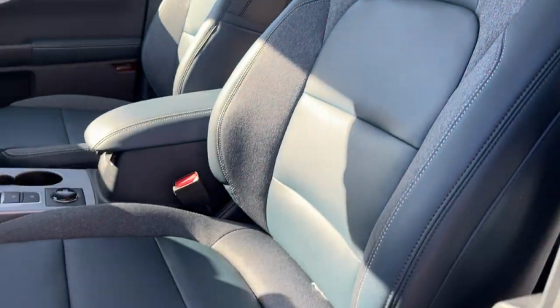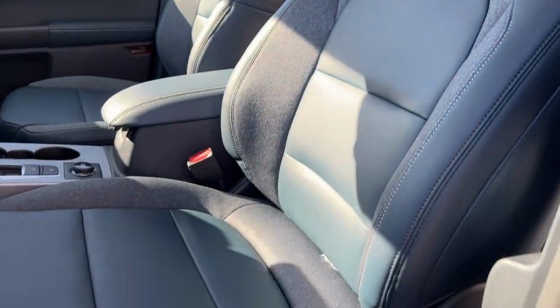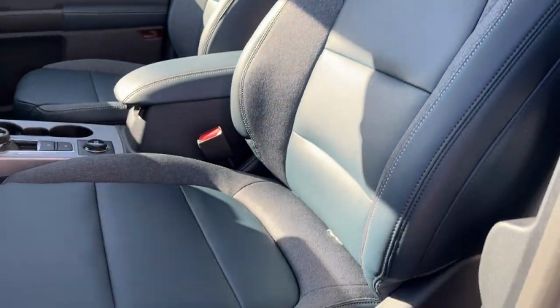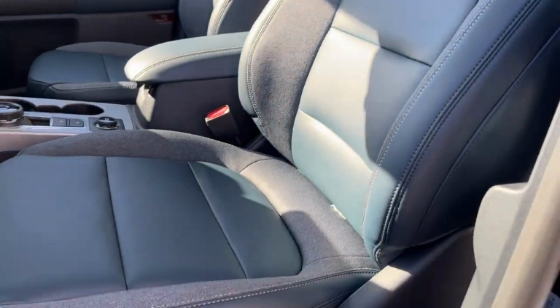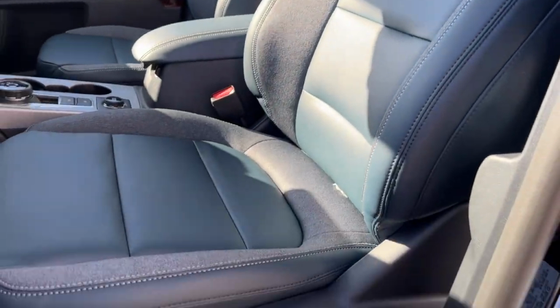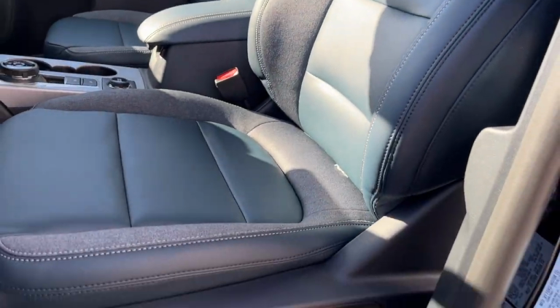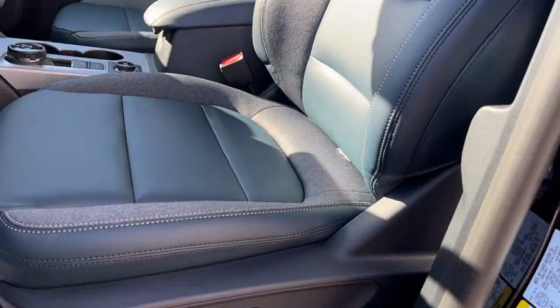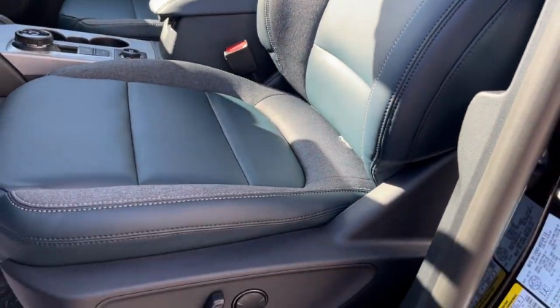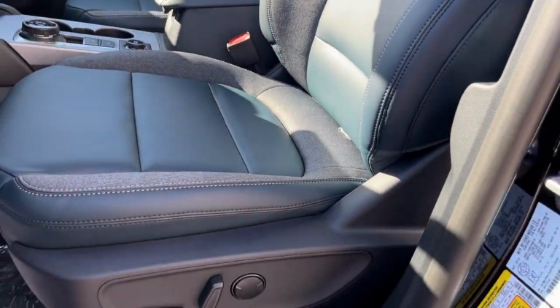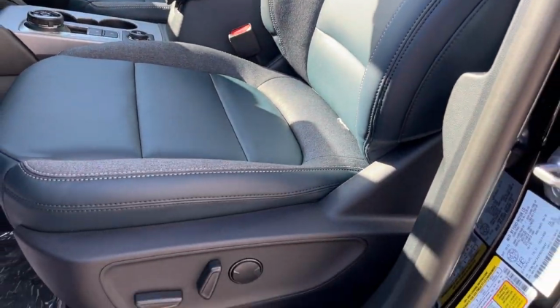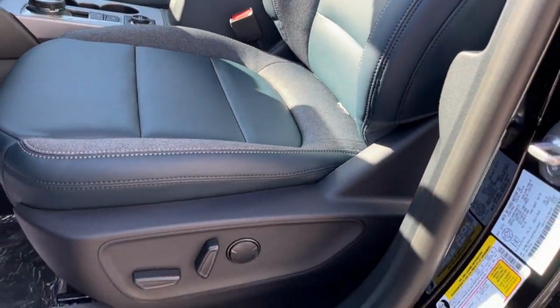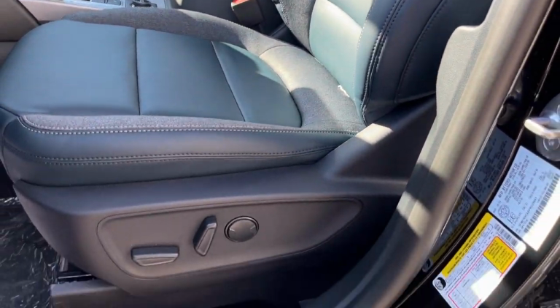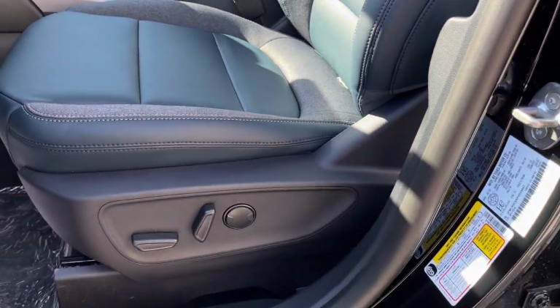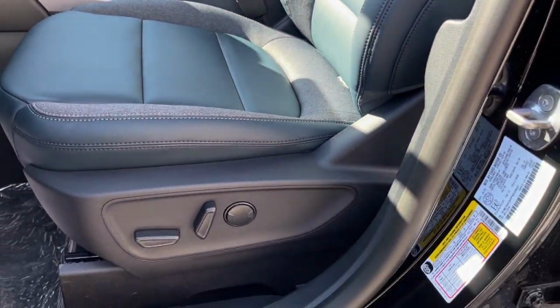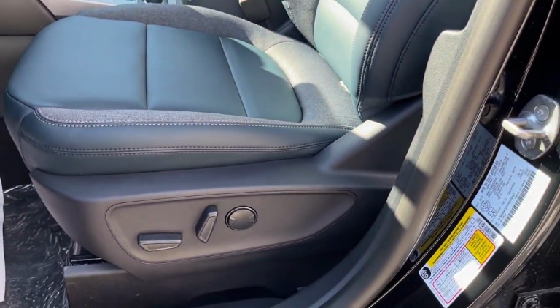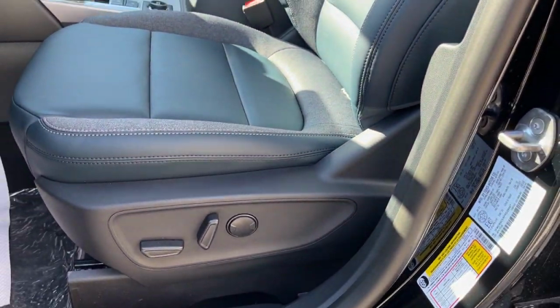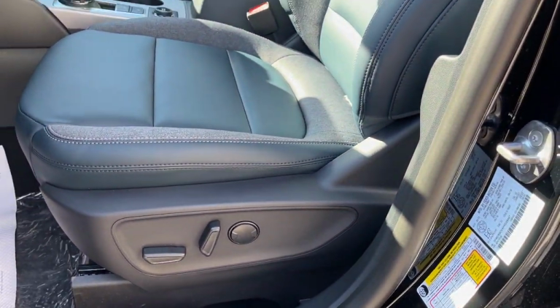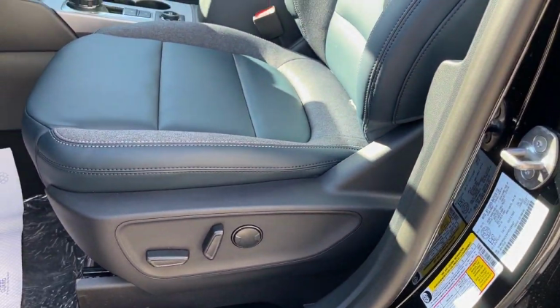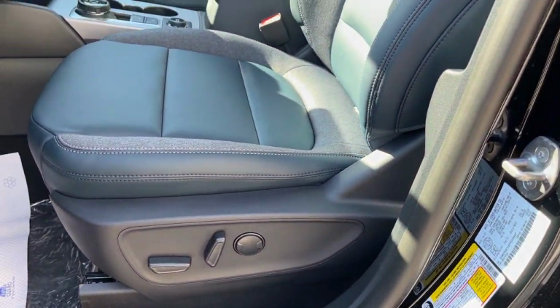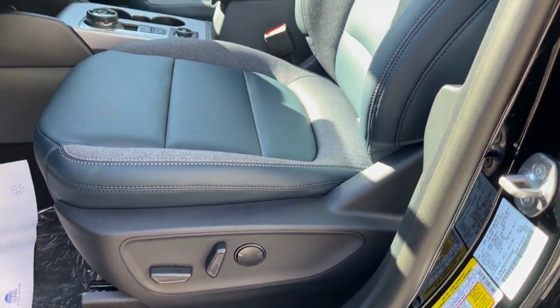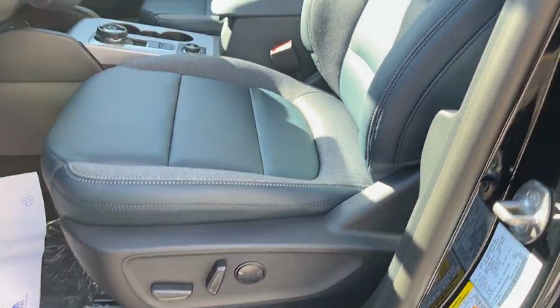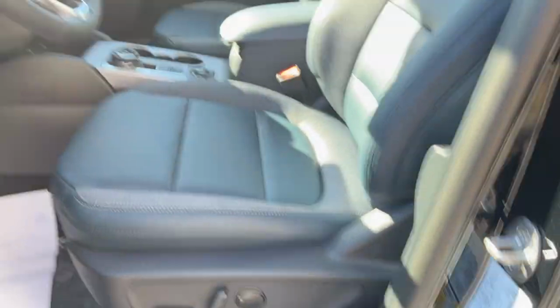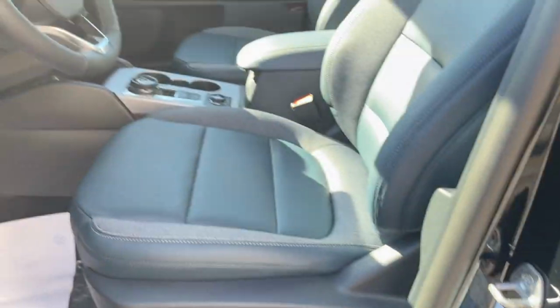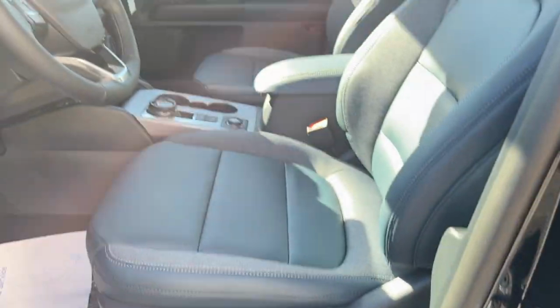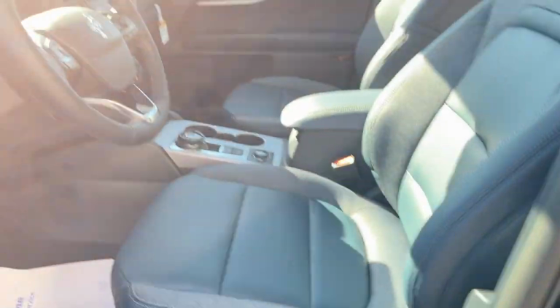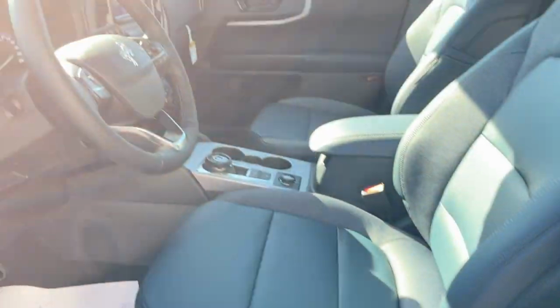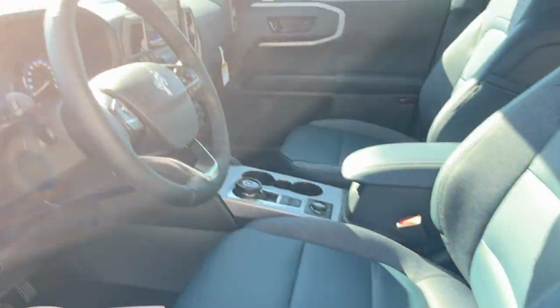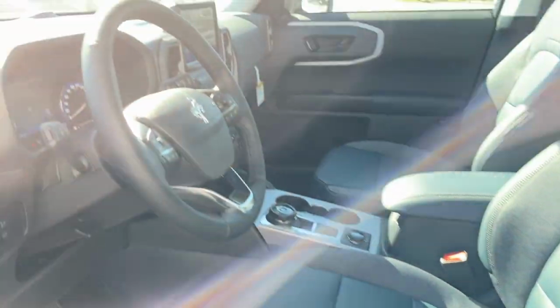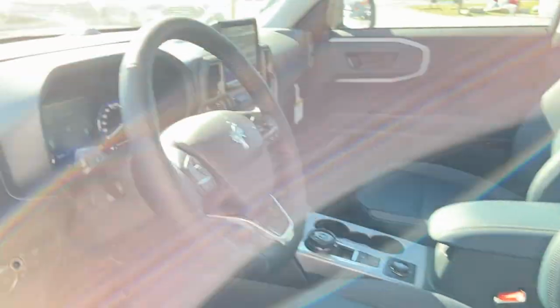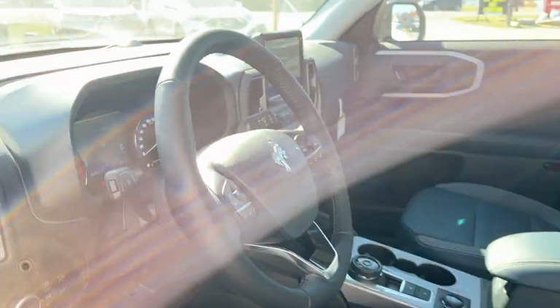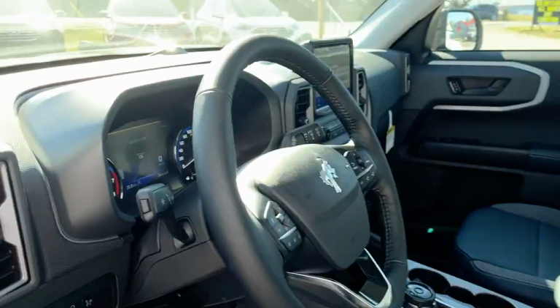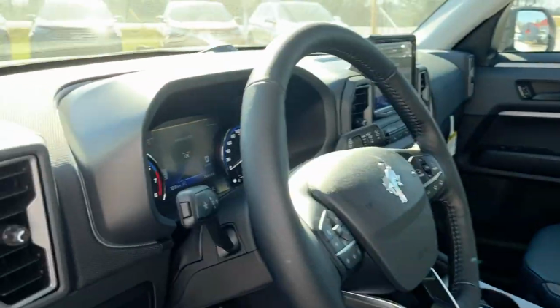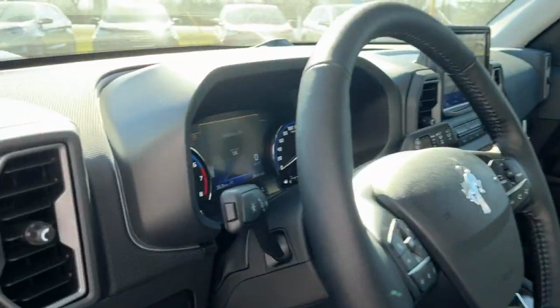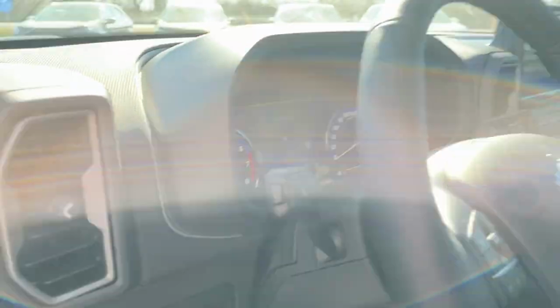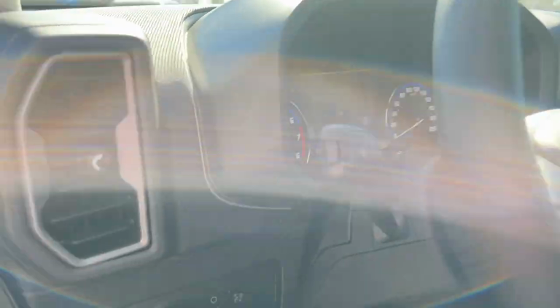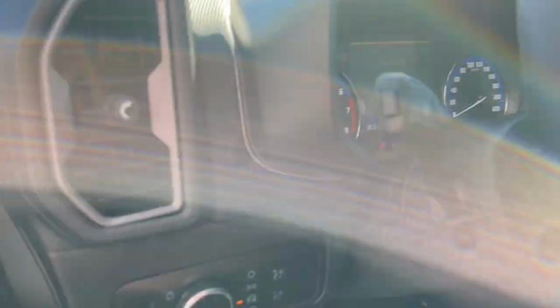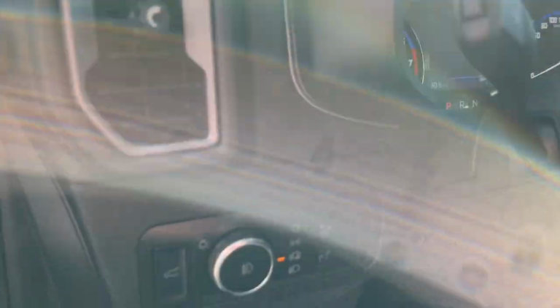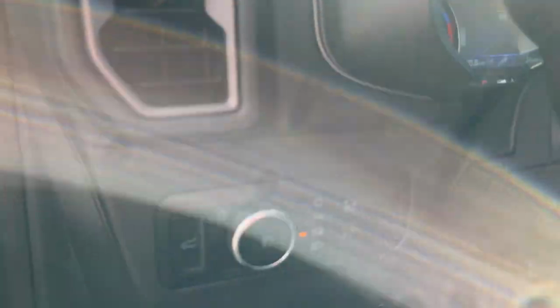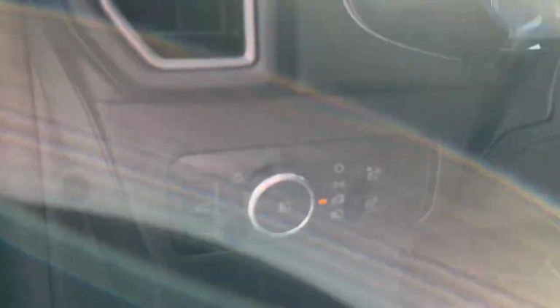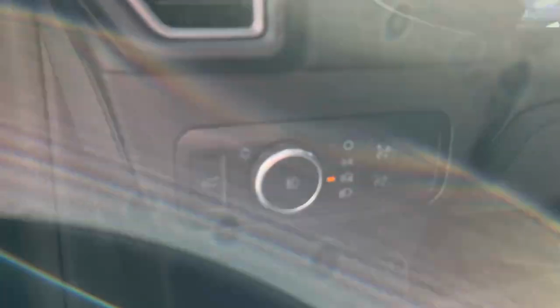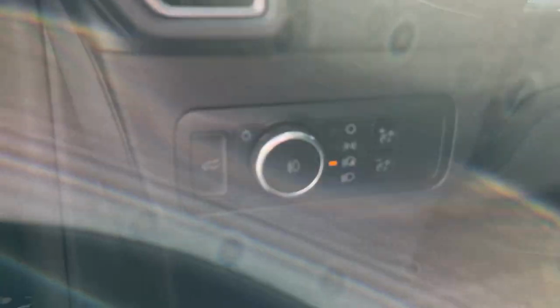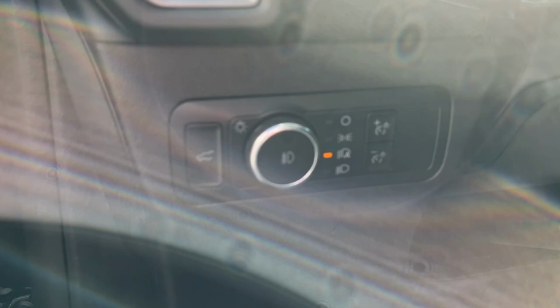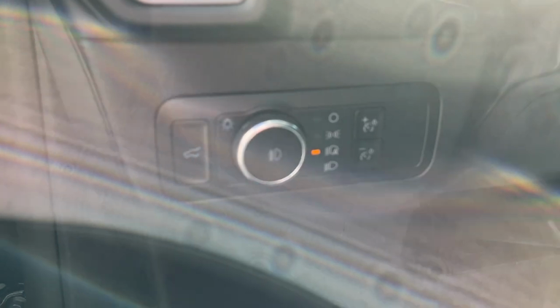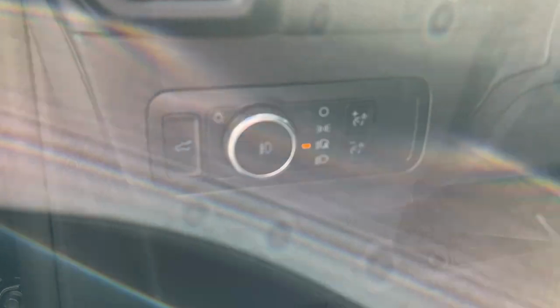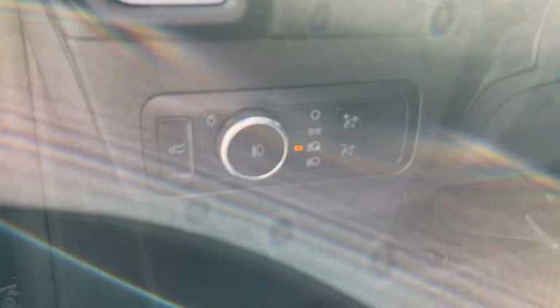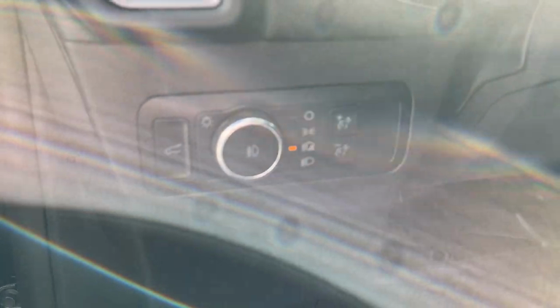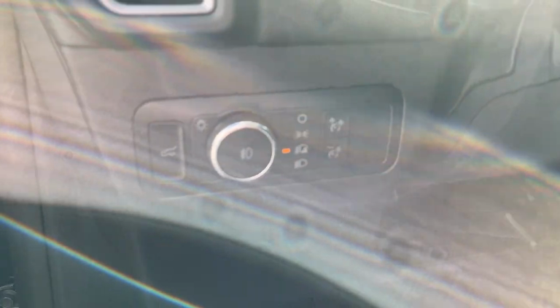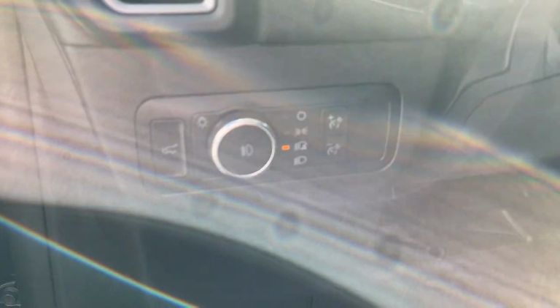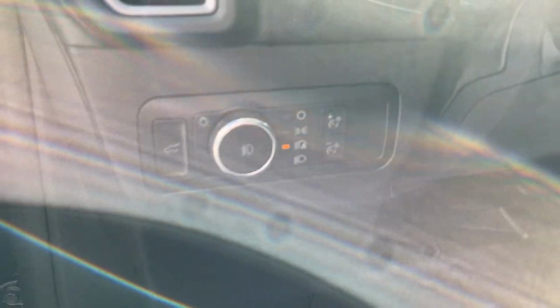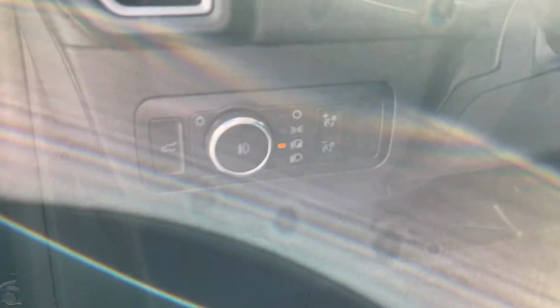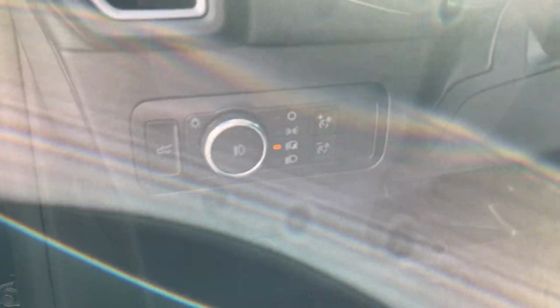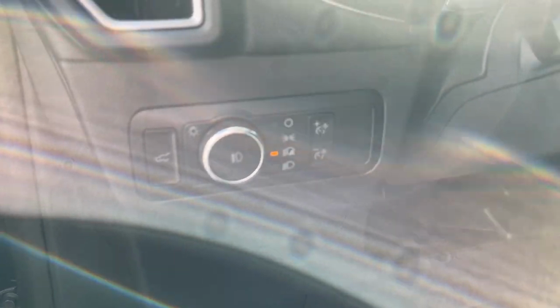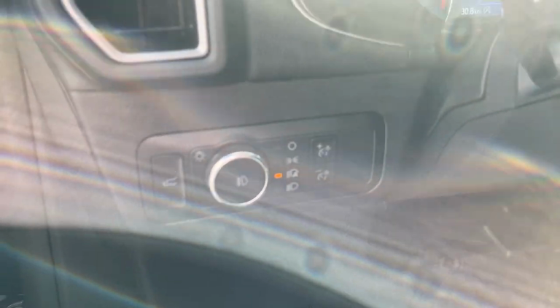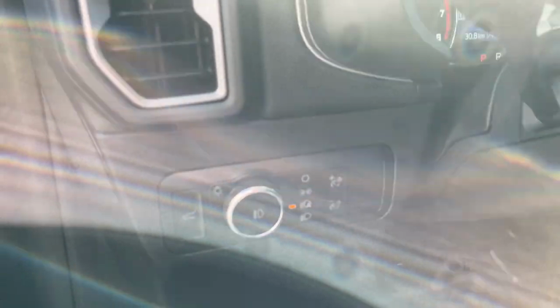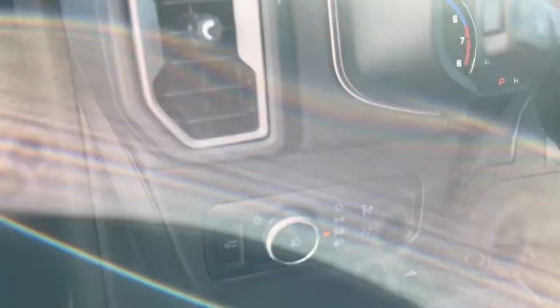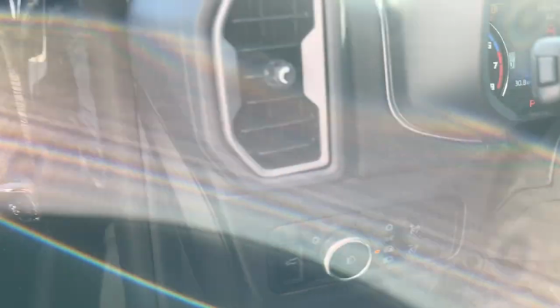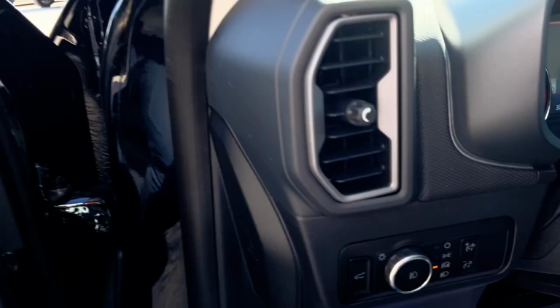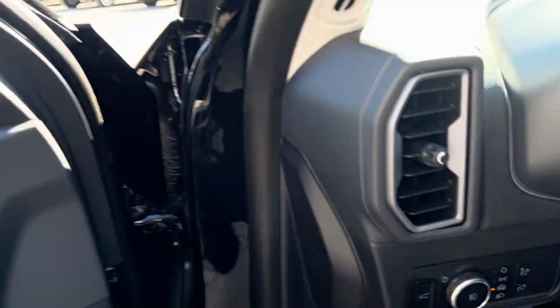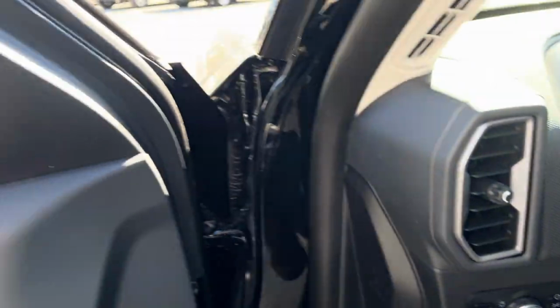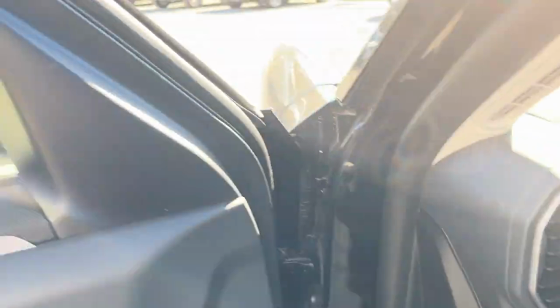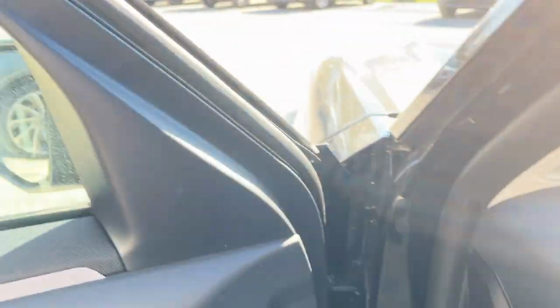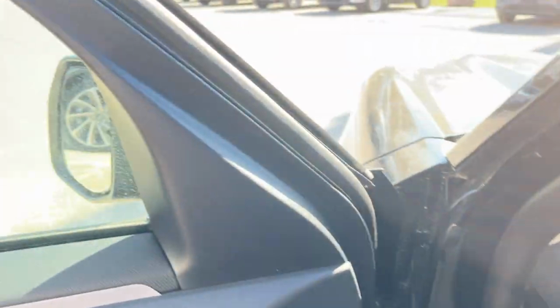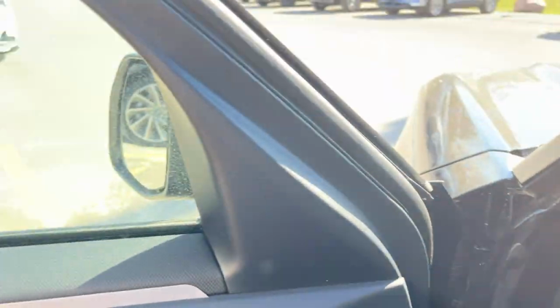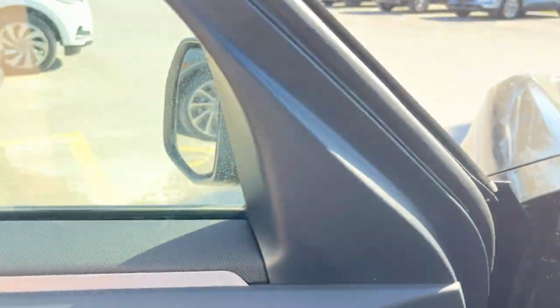Really comfortable seats — you do have power driver and passenger seats on this model, as well as automatic headlights.